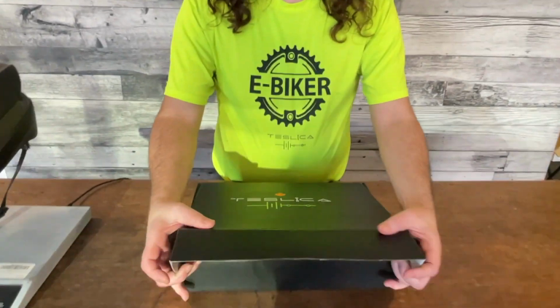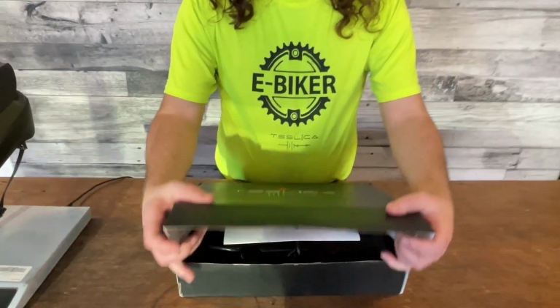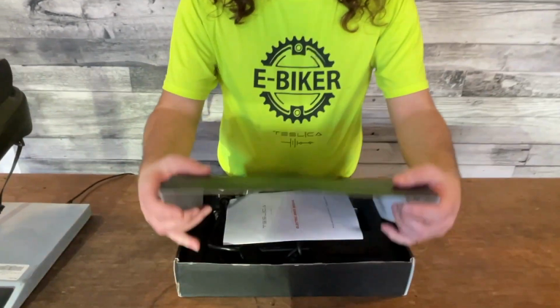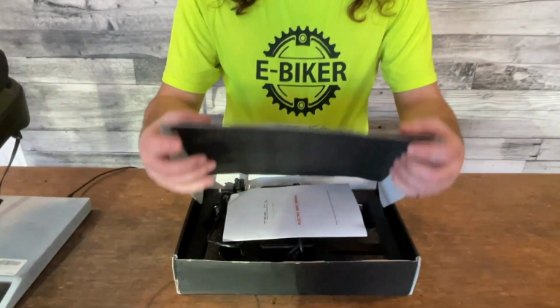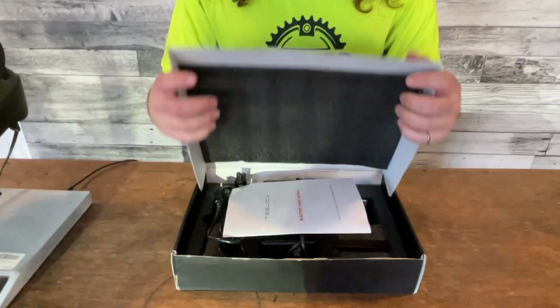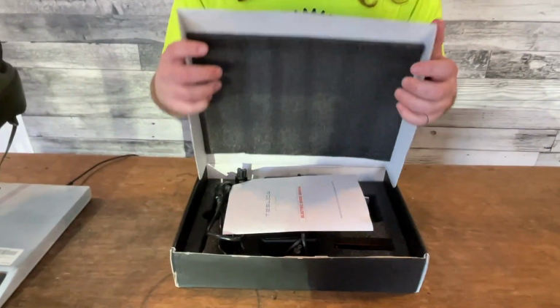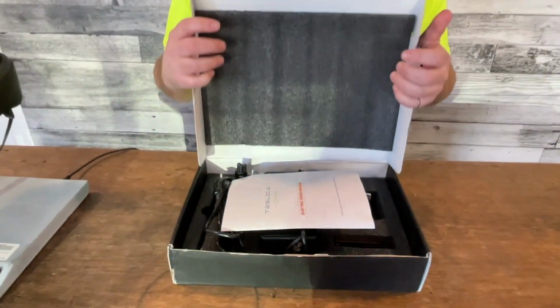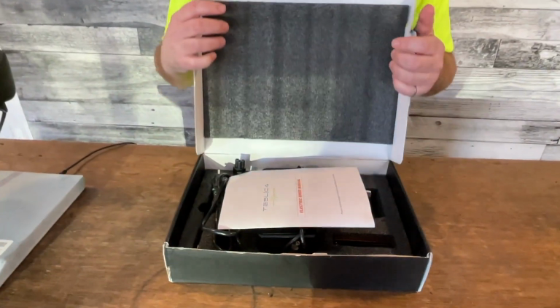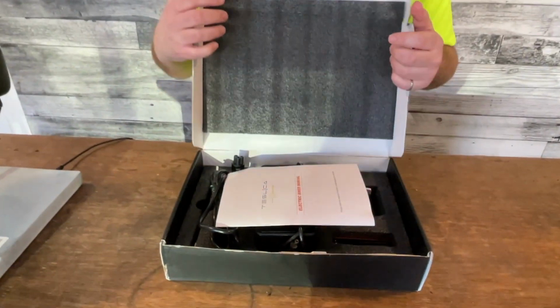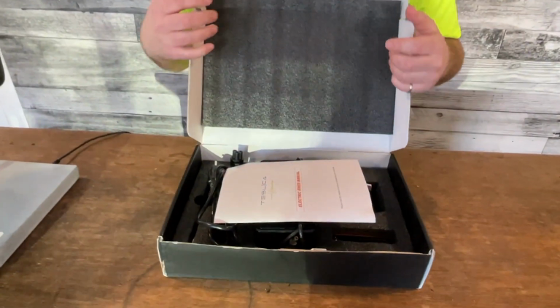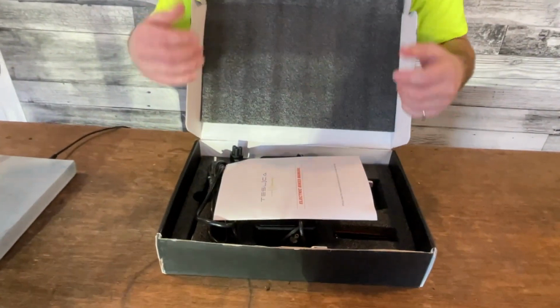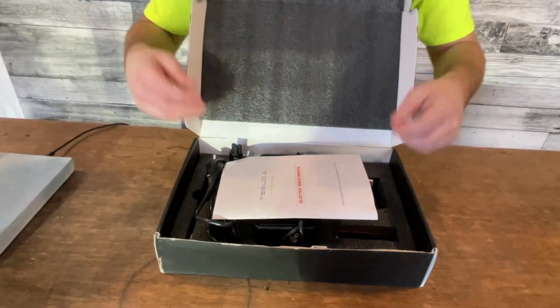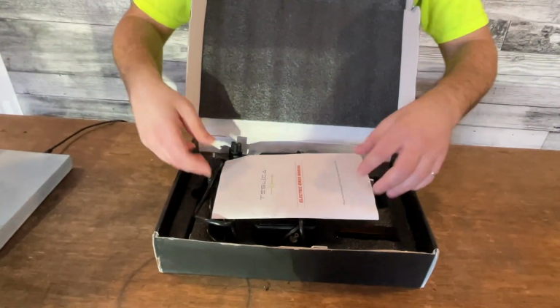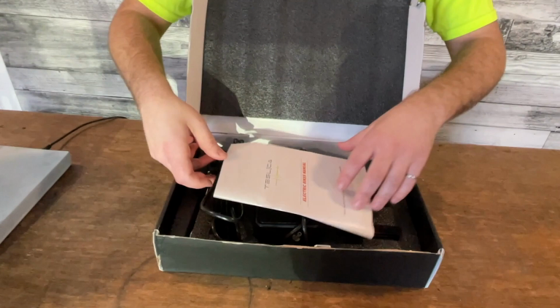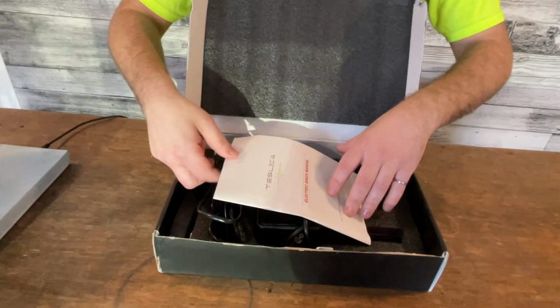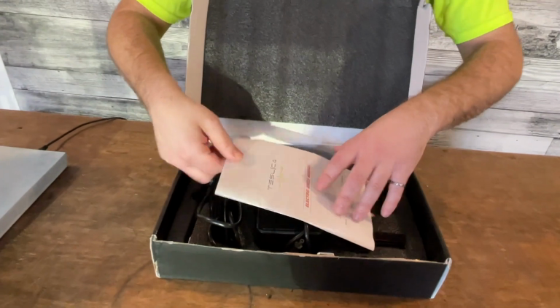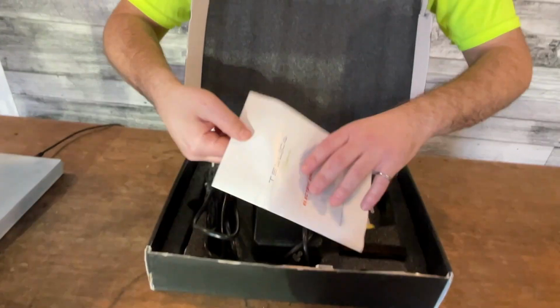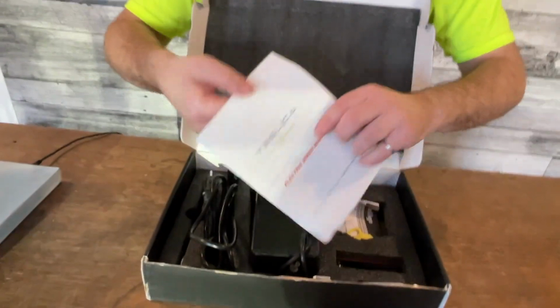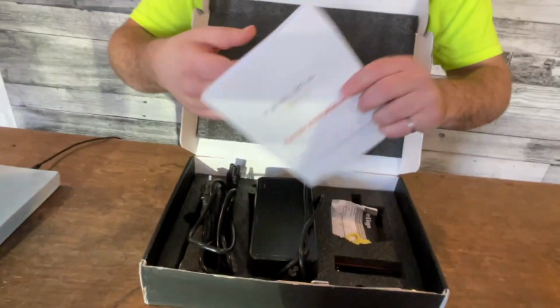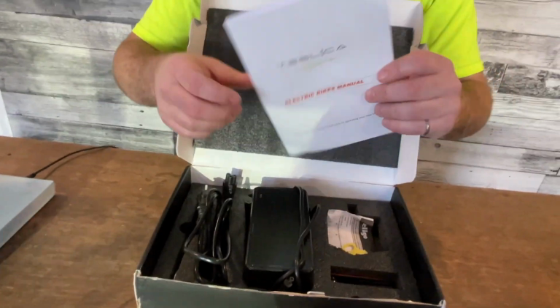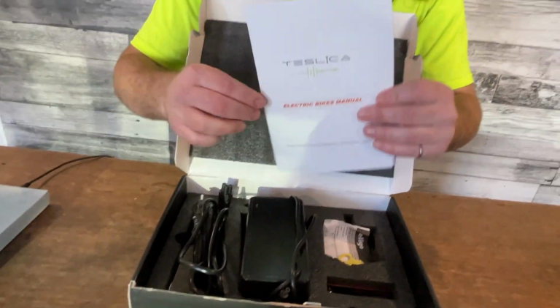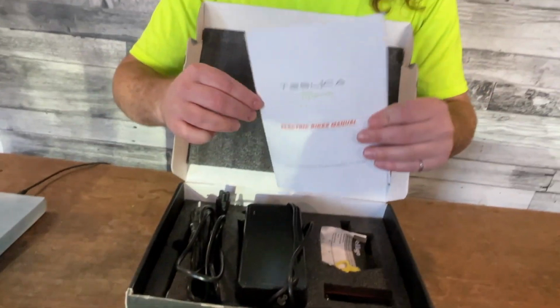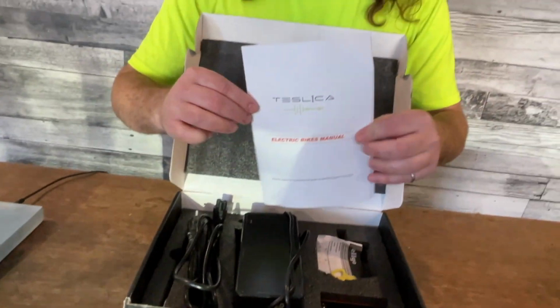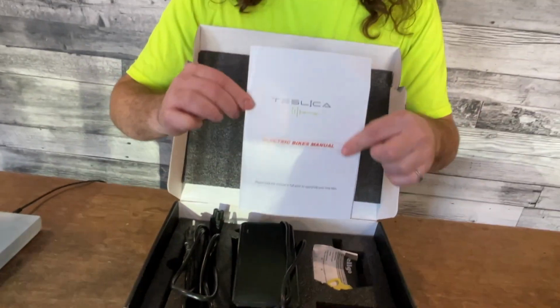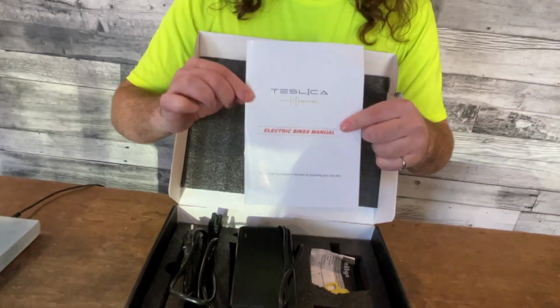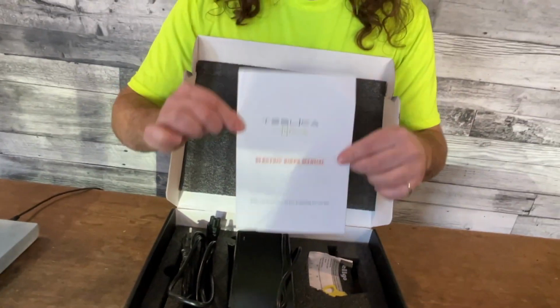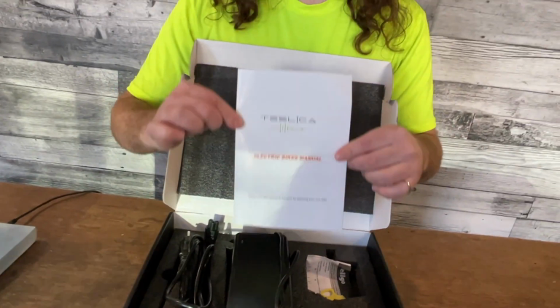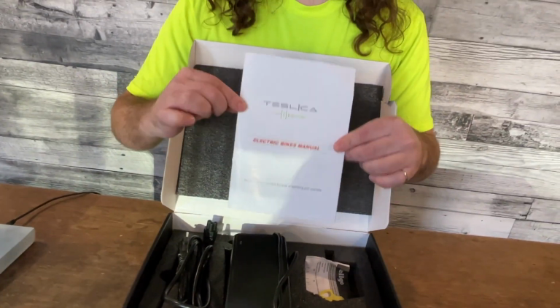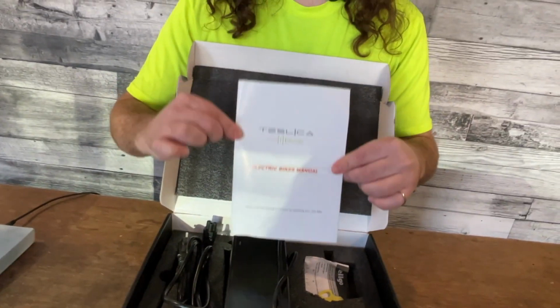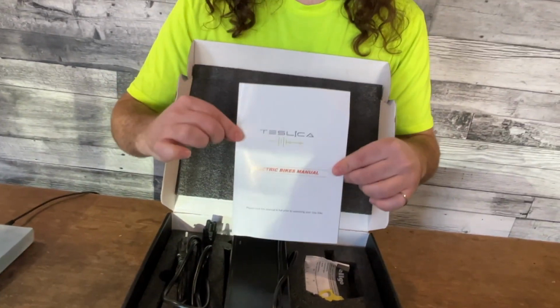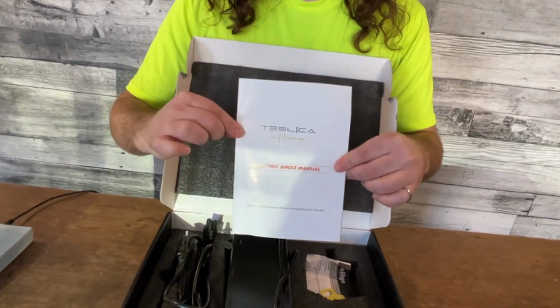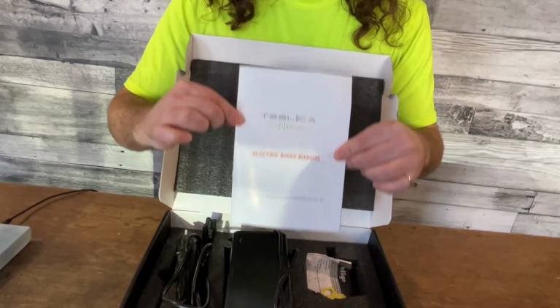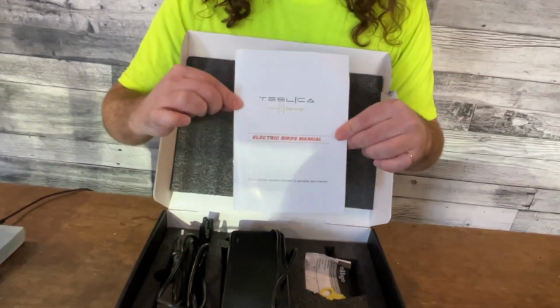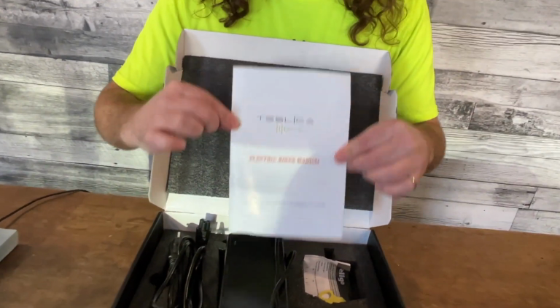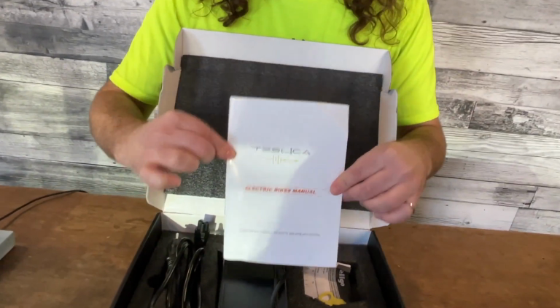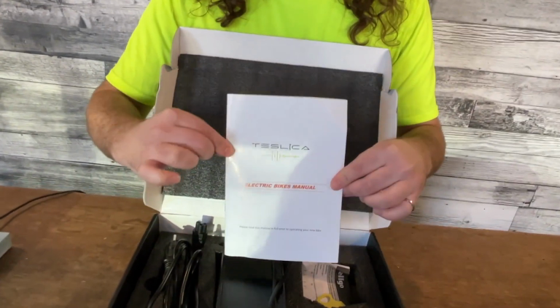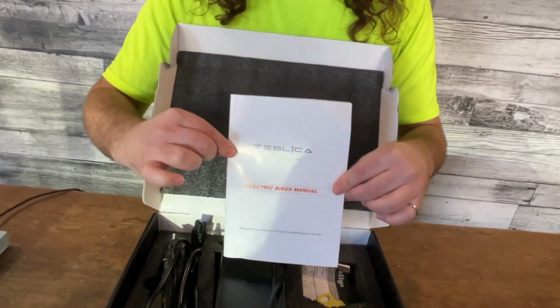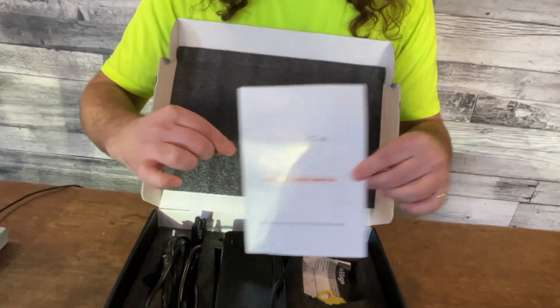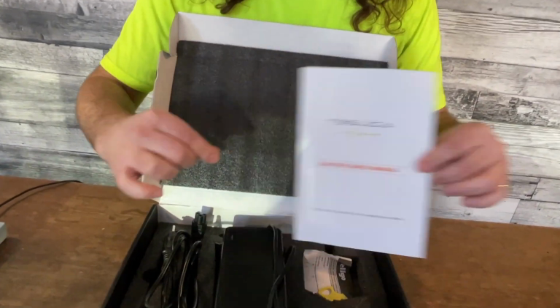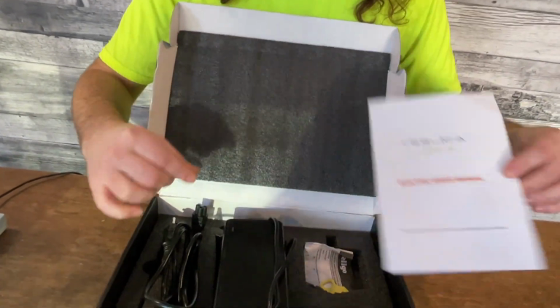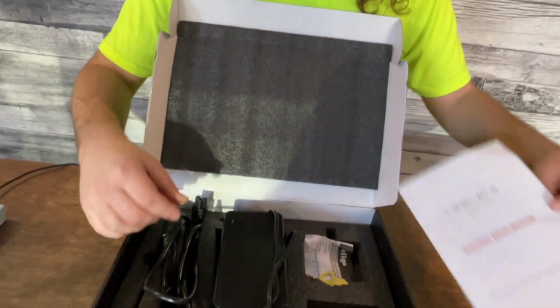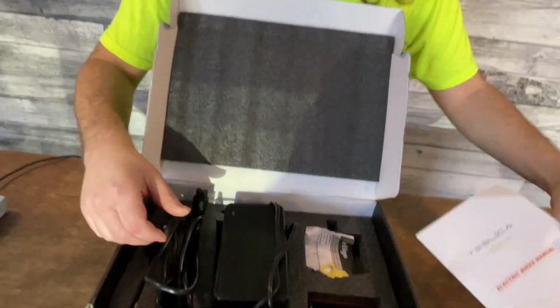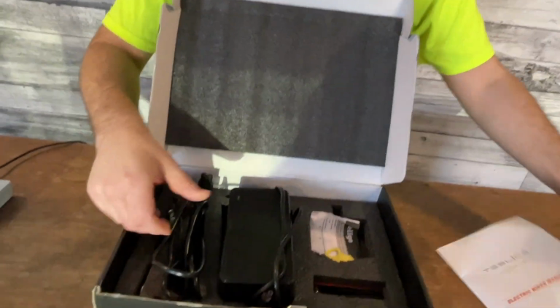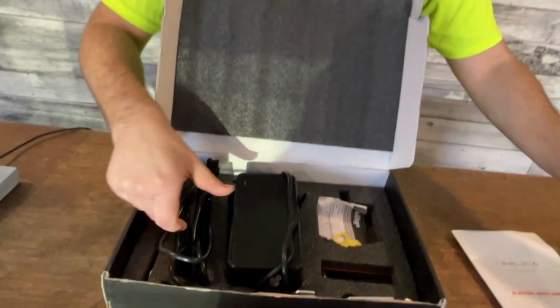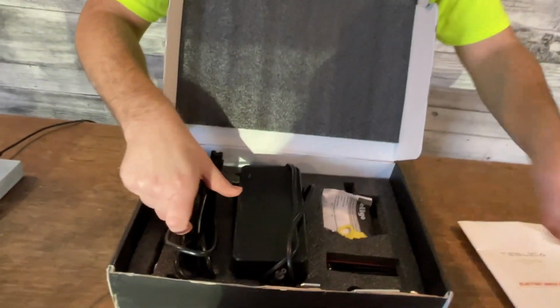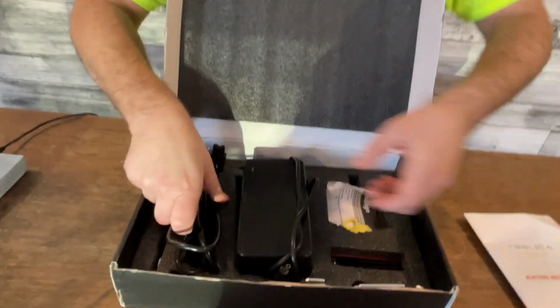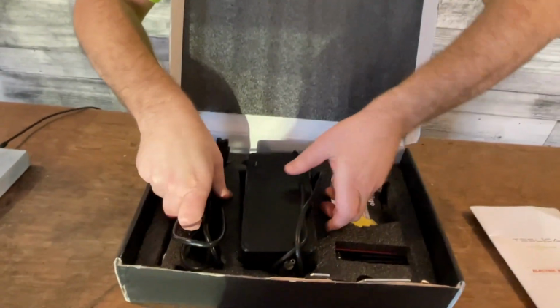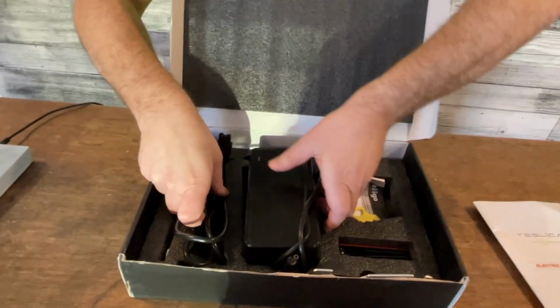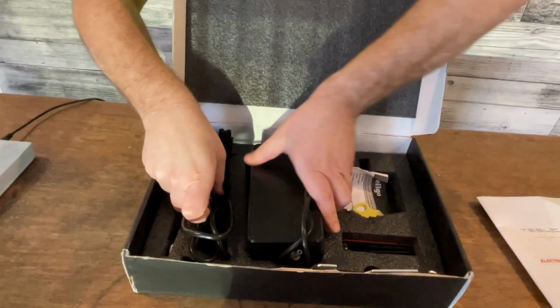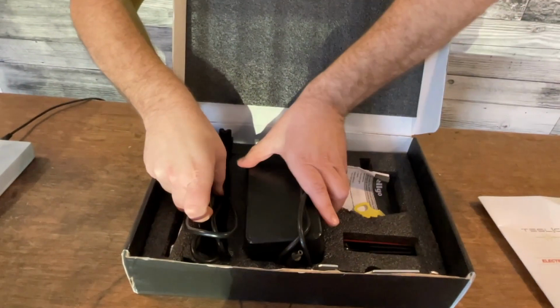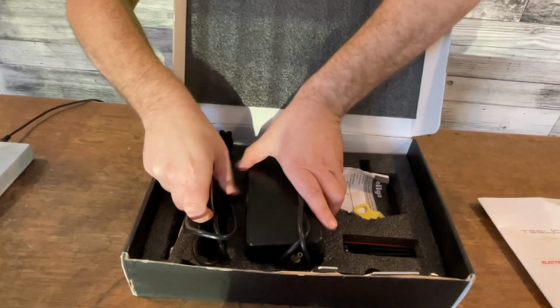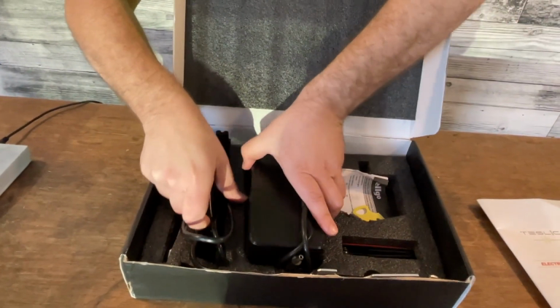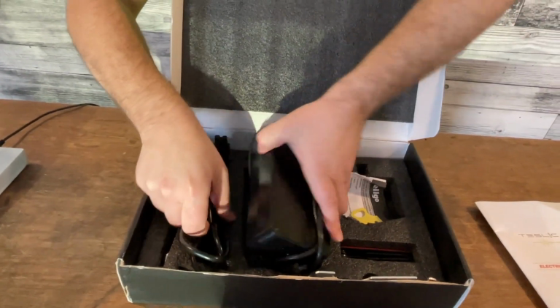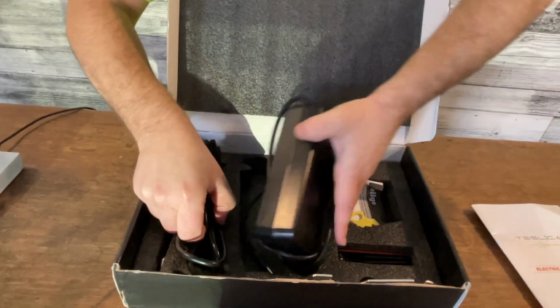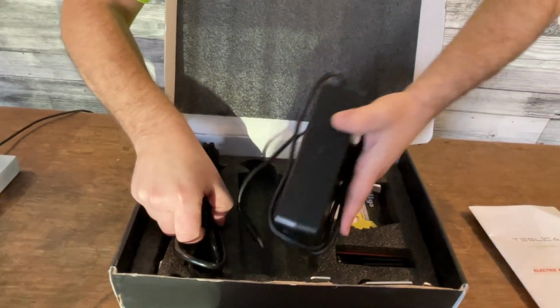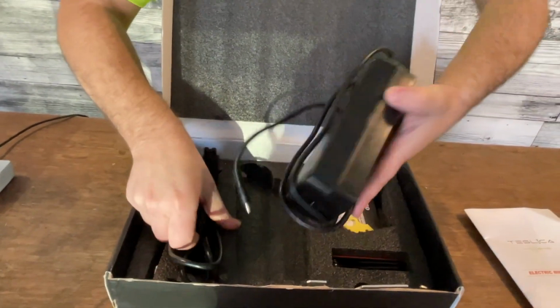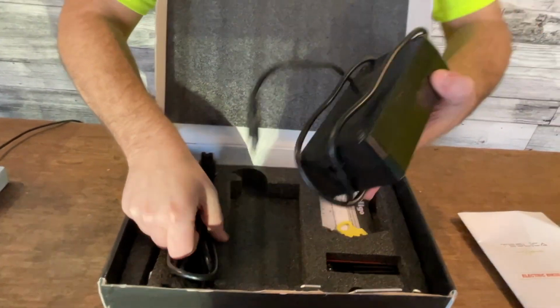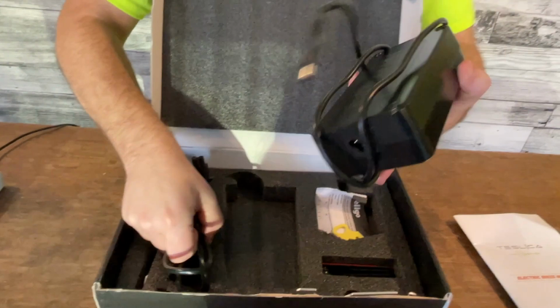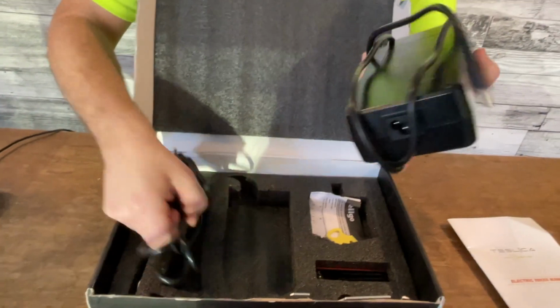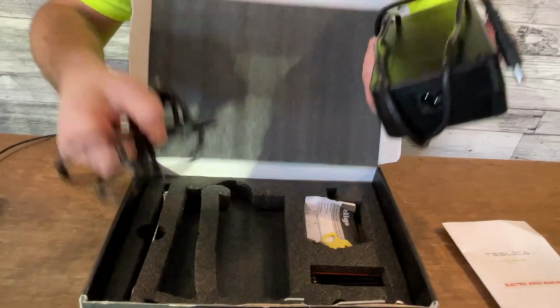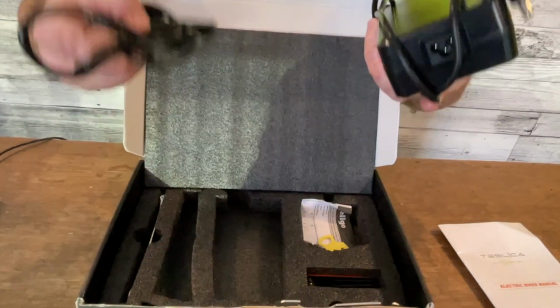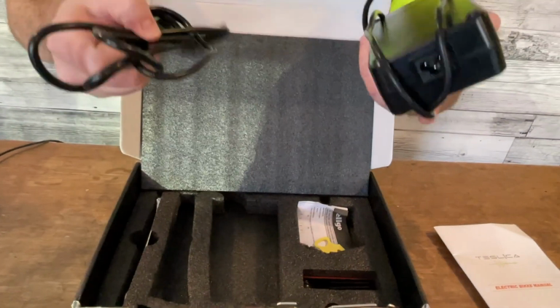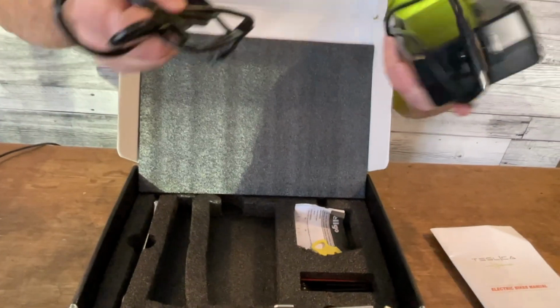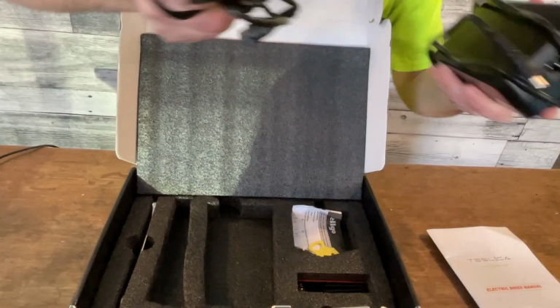Opening it up, you'll see you have your manual, and we do recommend you give that a read before your first ride. The charger, which we will discuss more later.